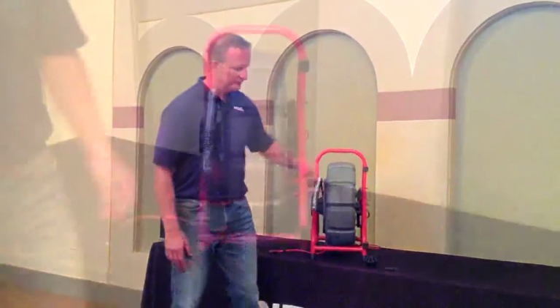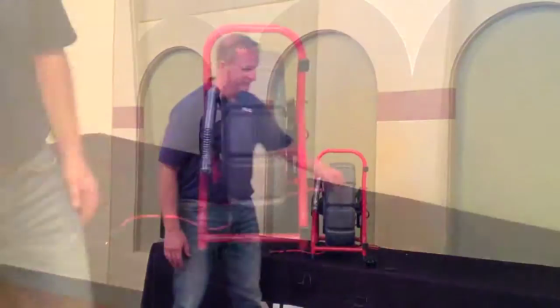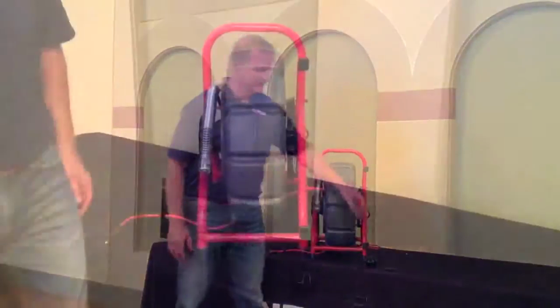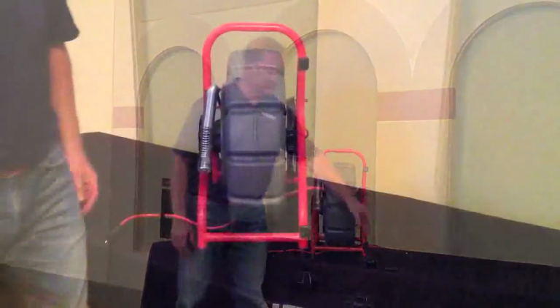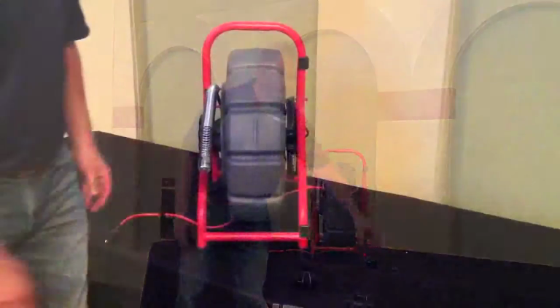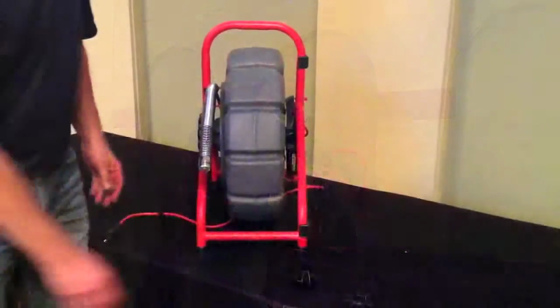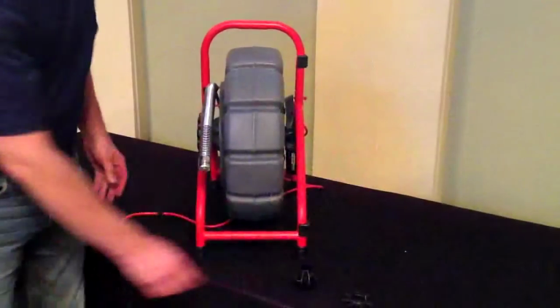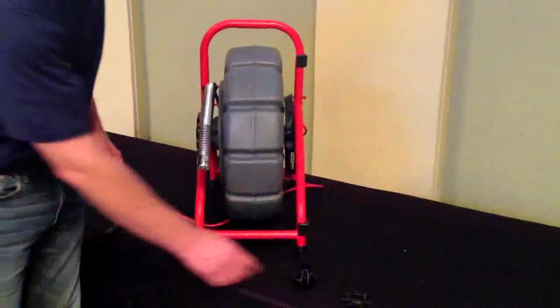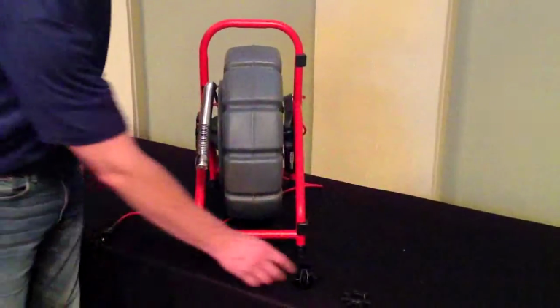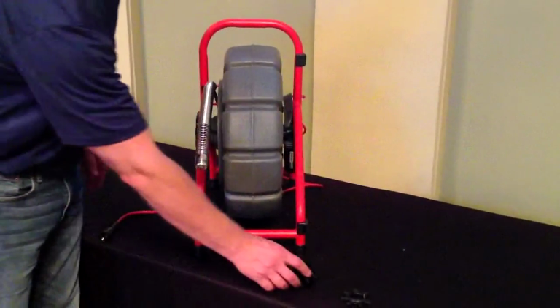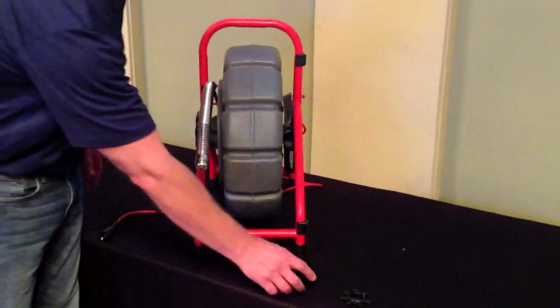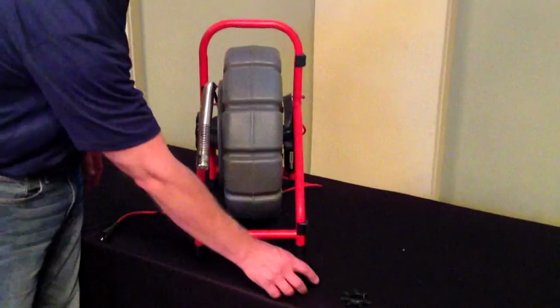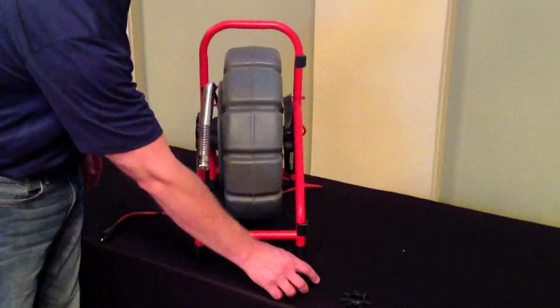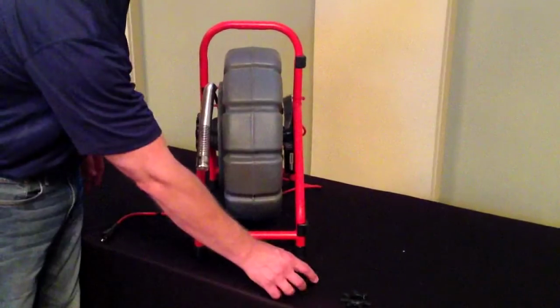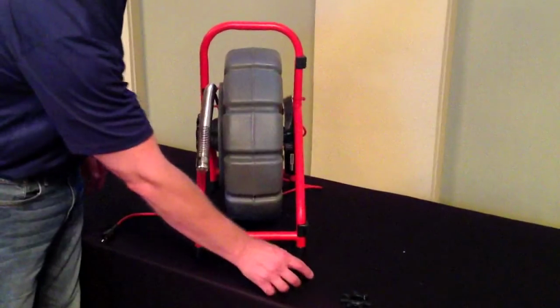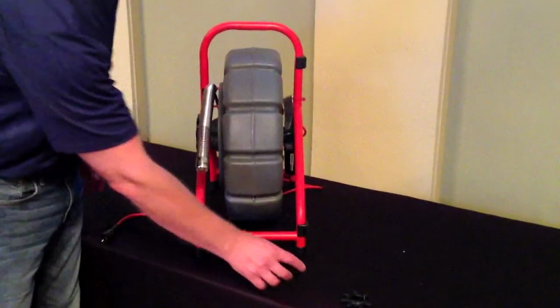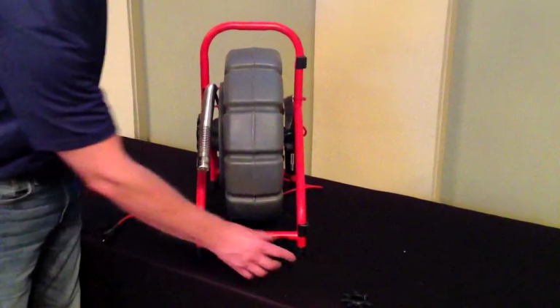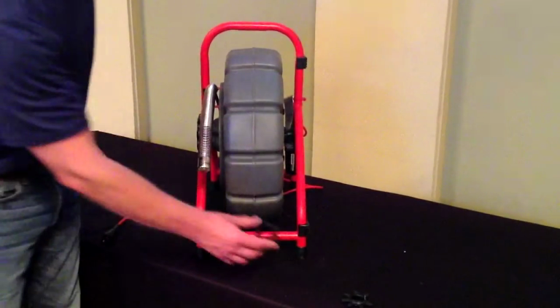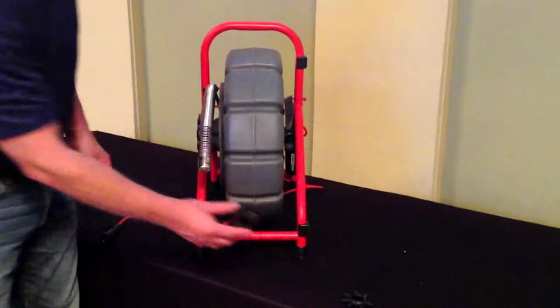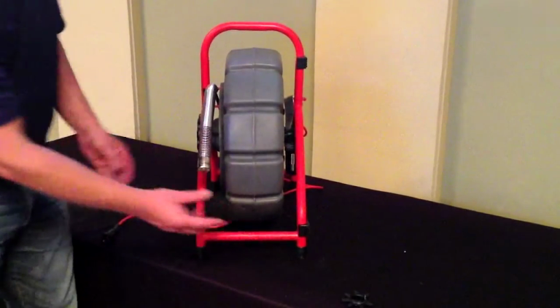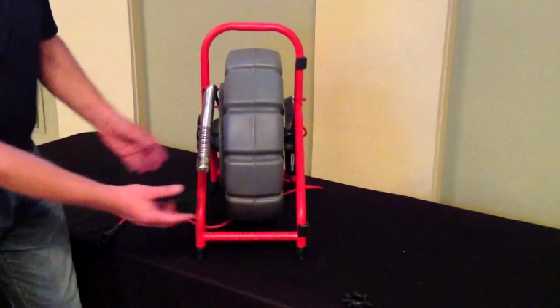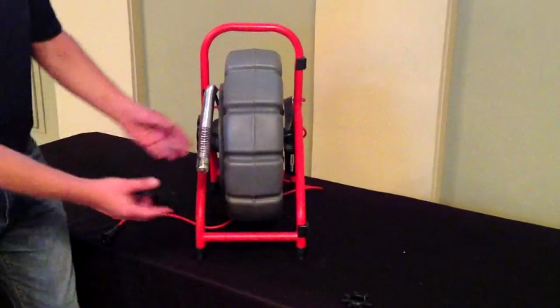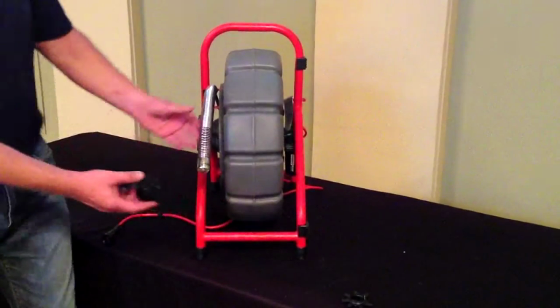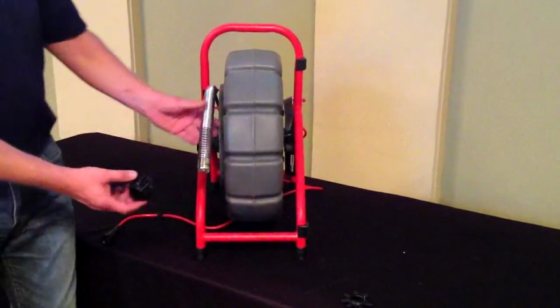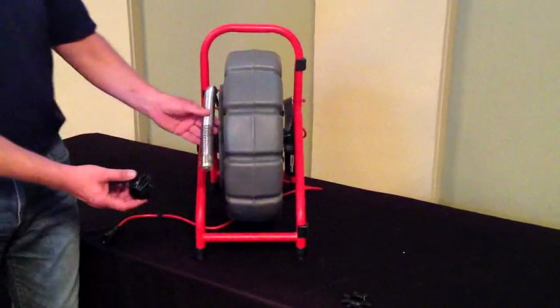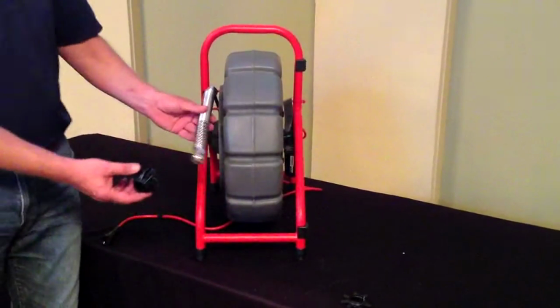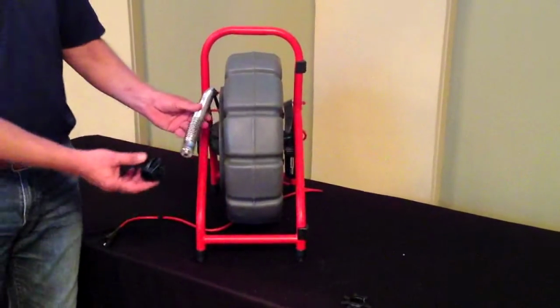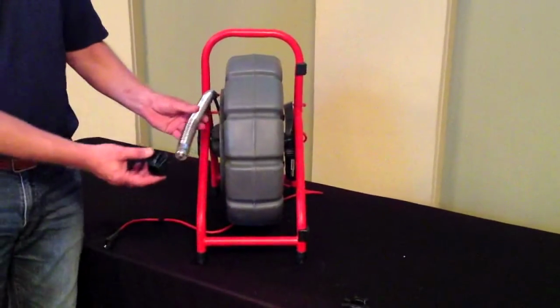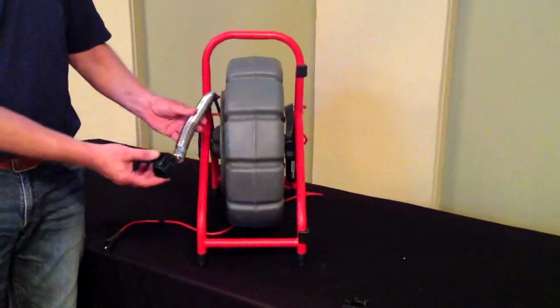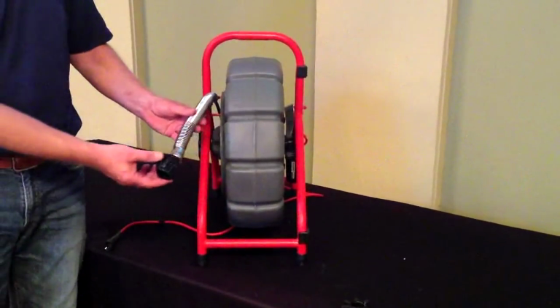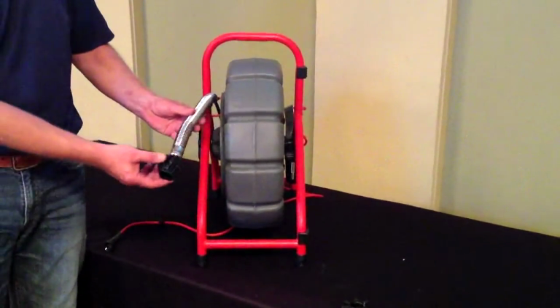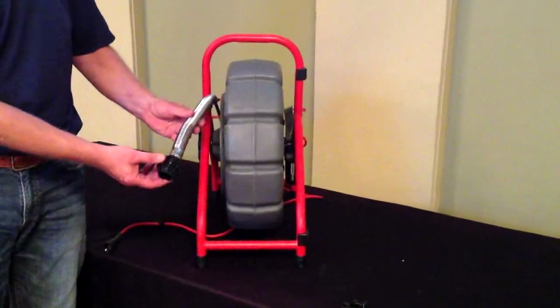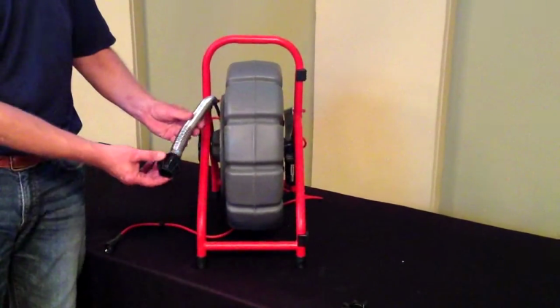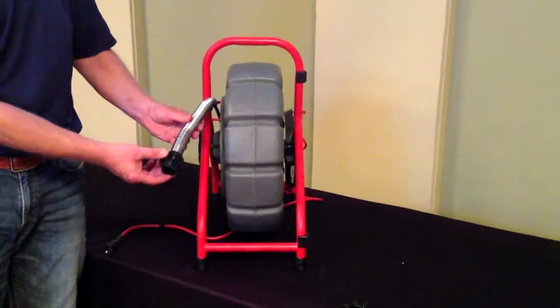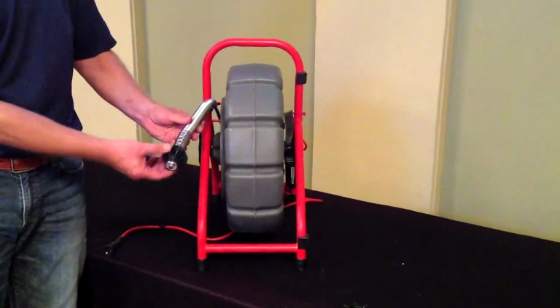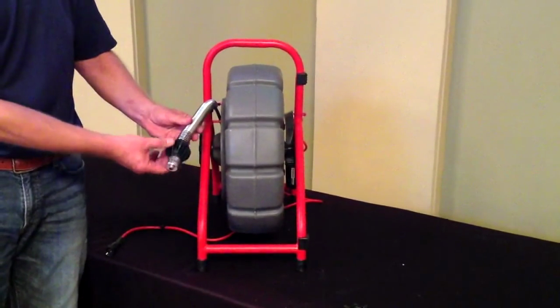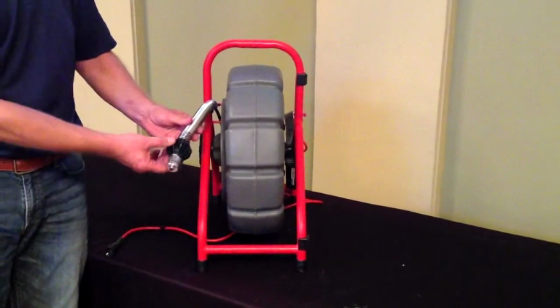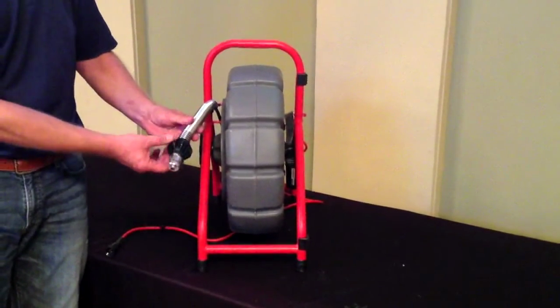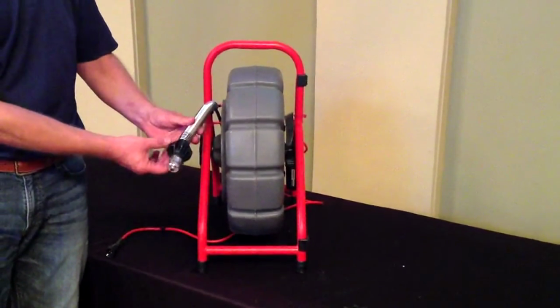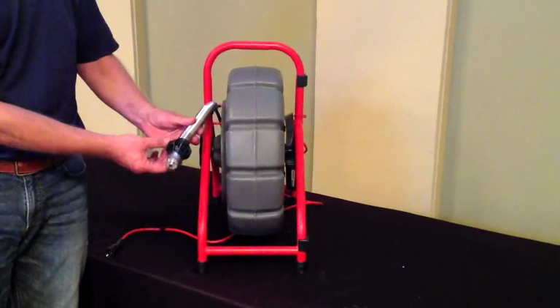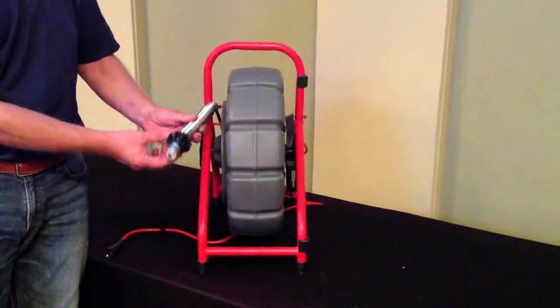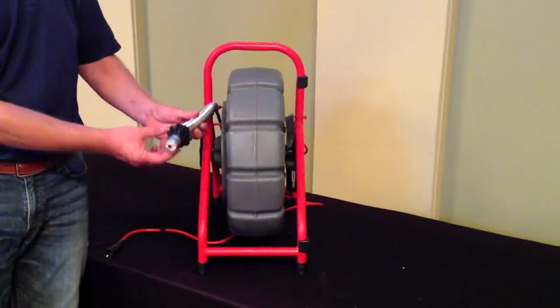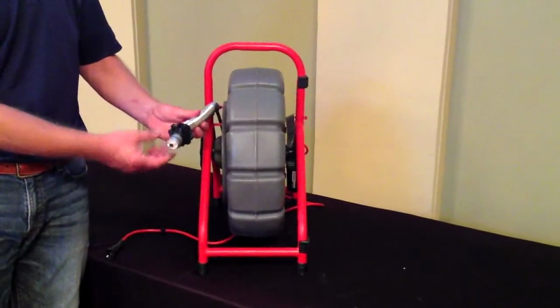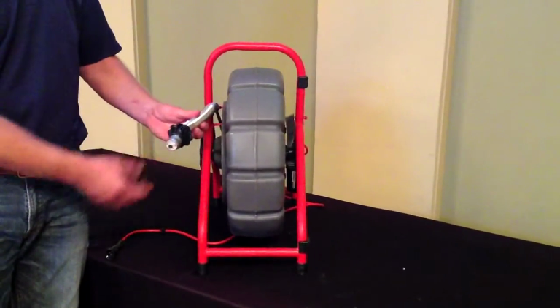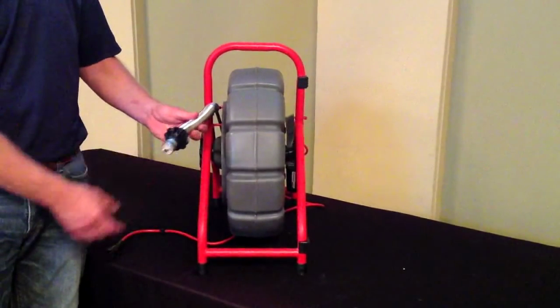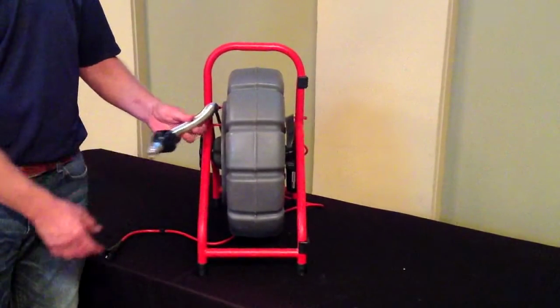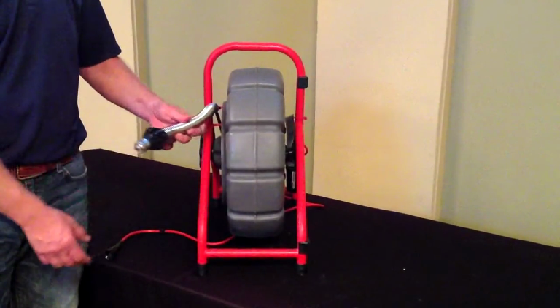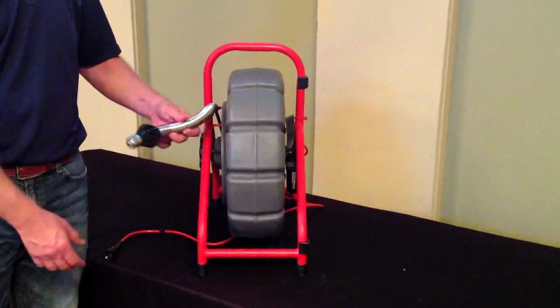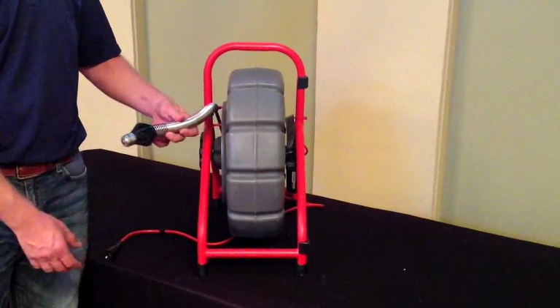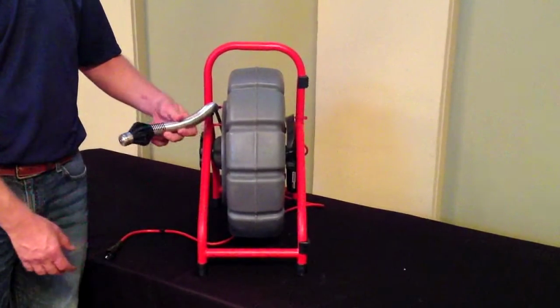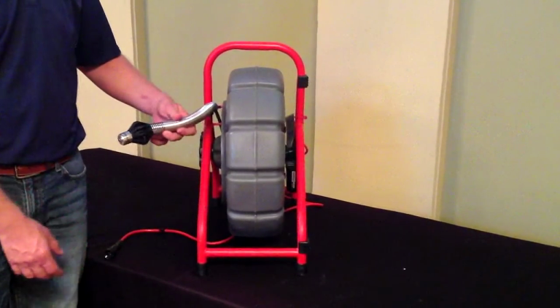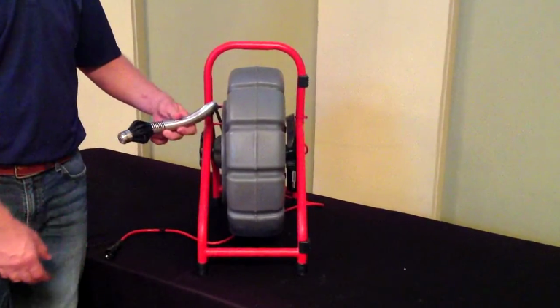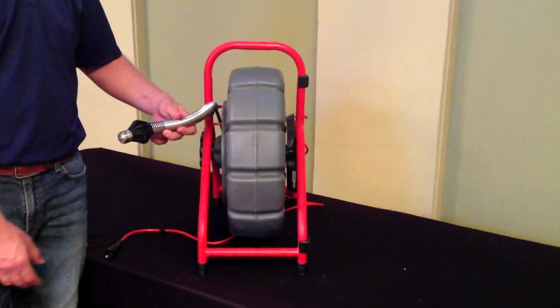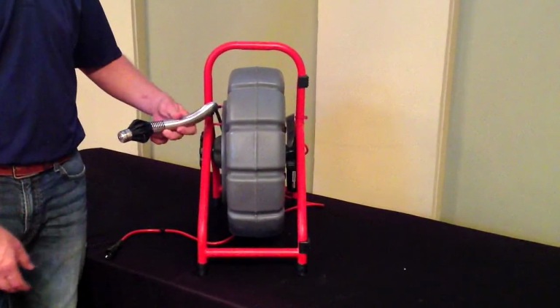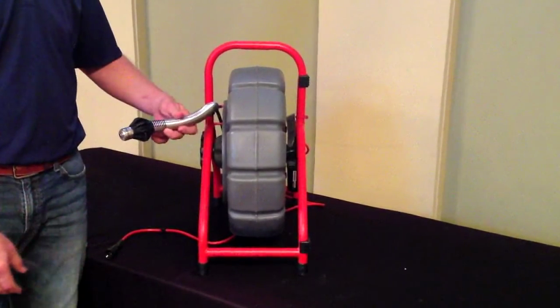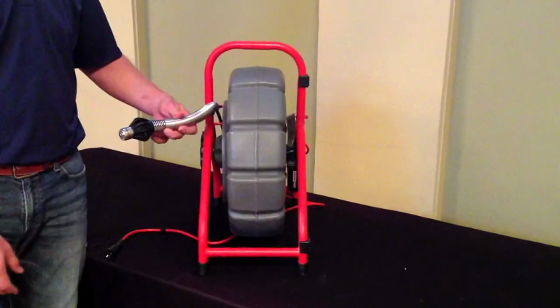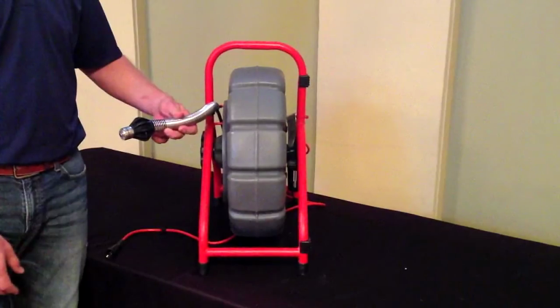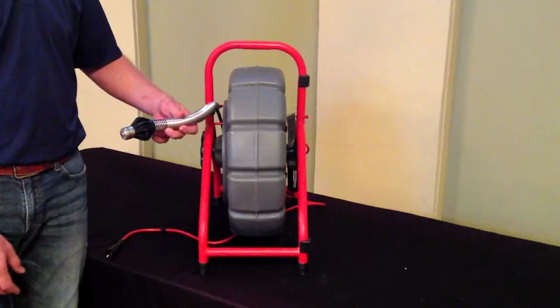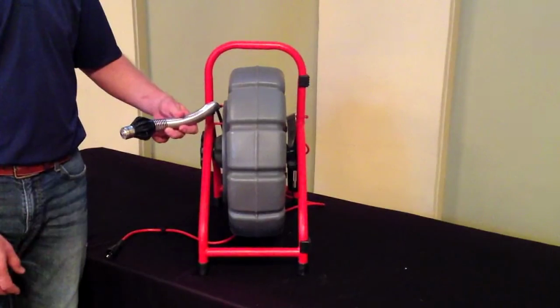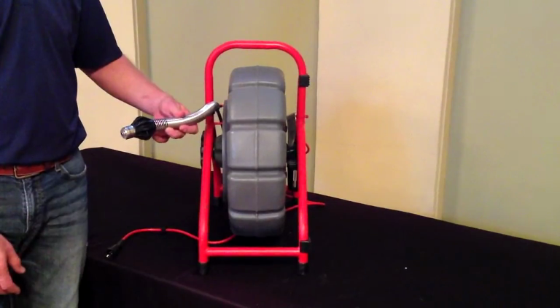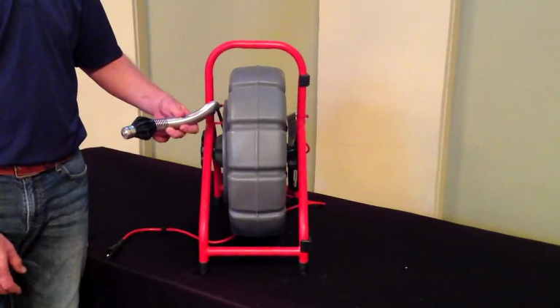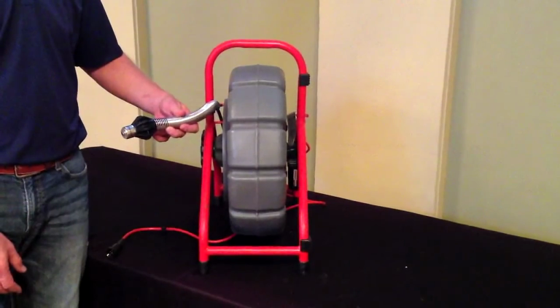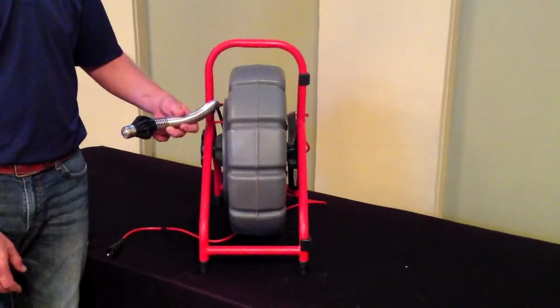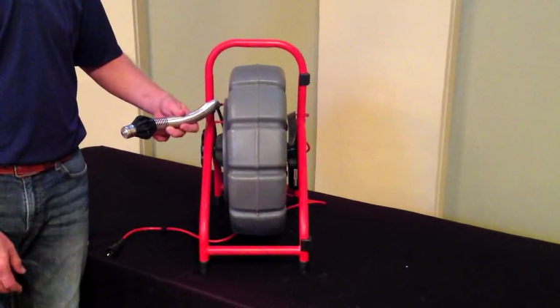You get a variety of skids and star guides to install on the camera head to elevate the camera for proper pipe inspection.